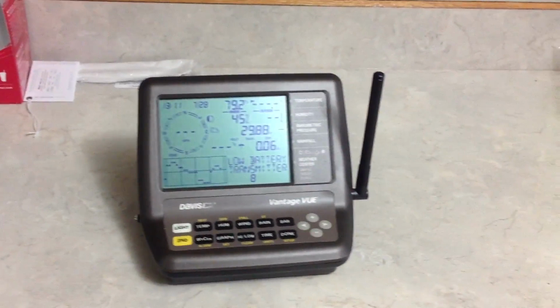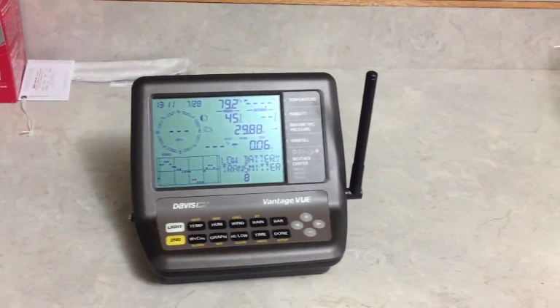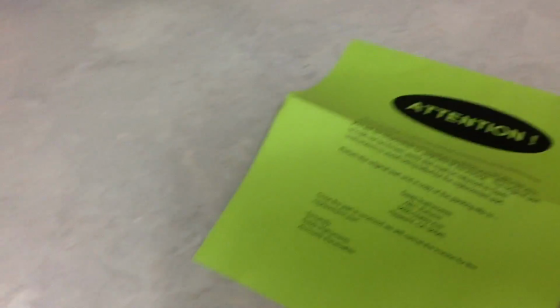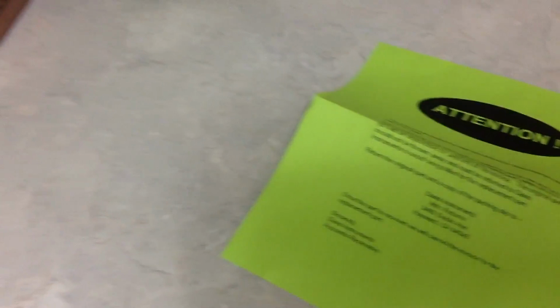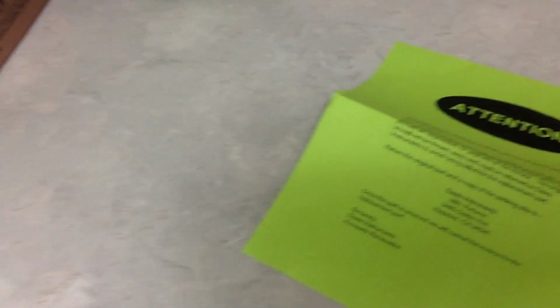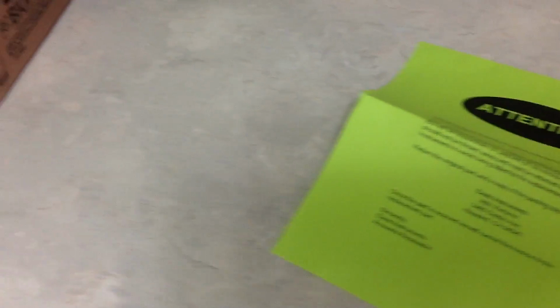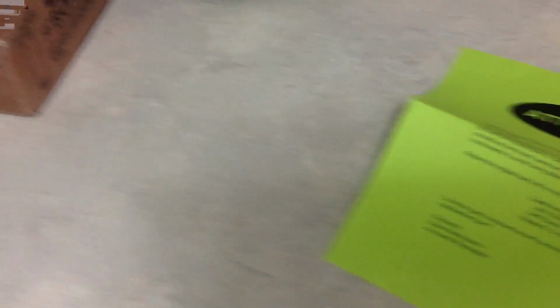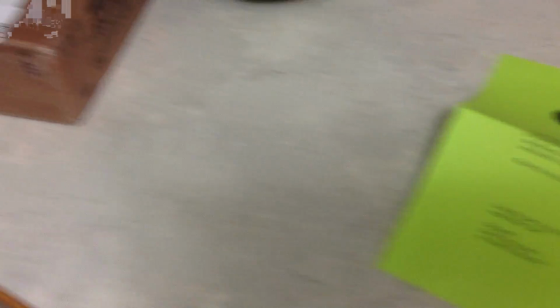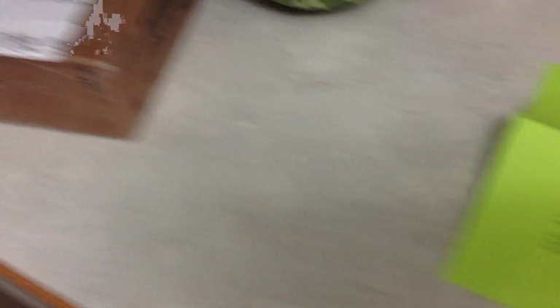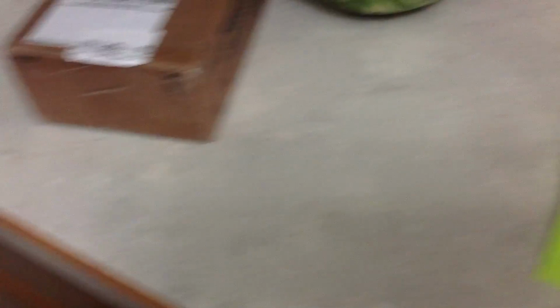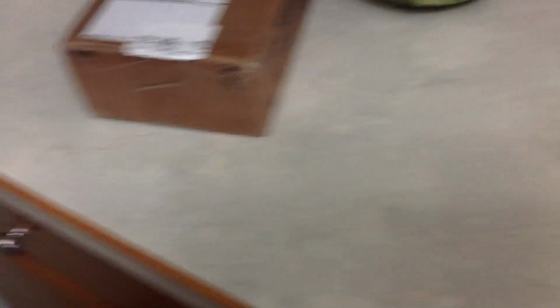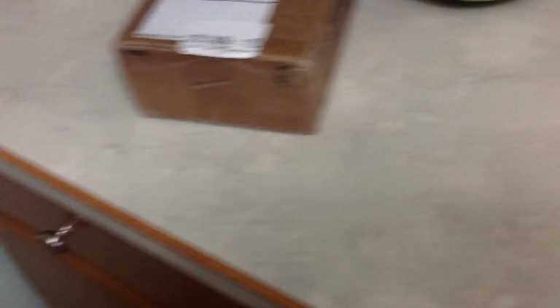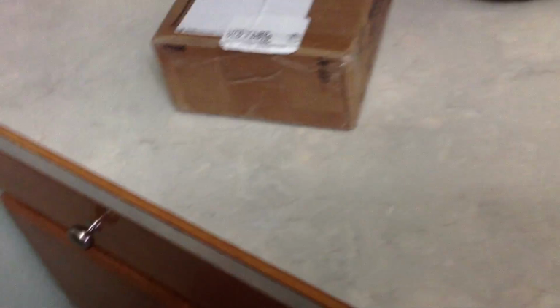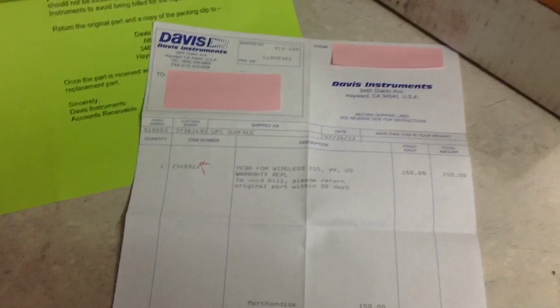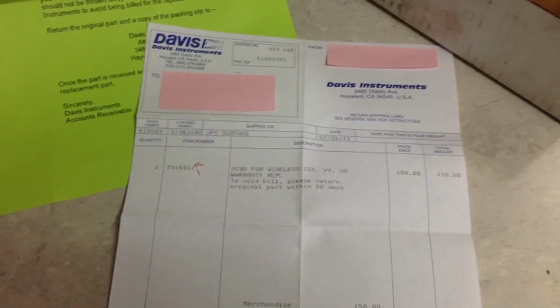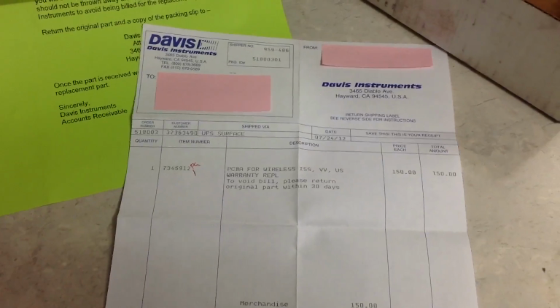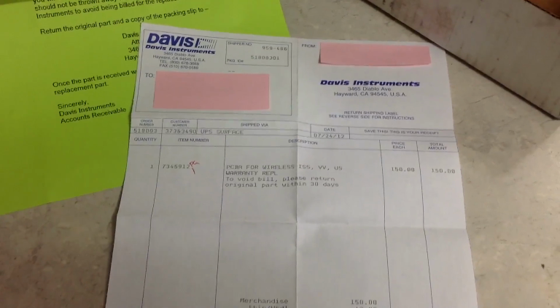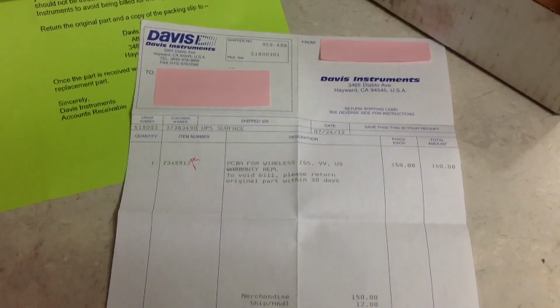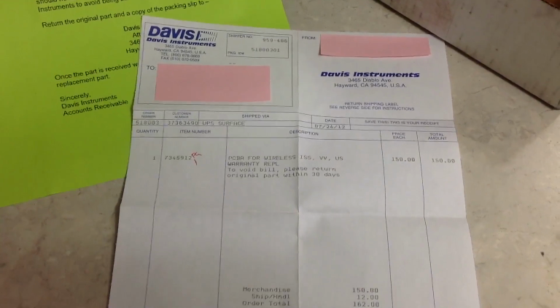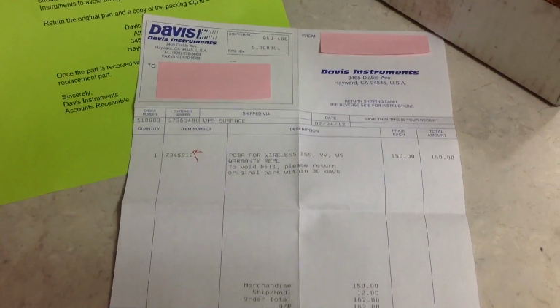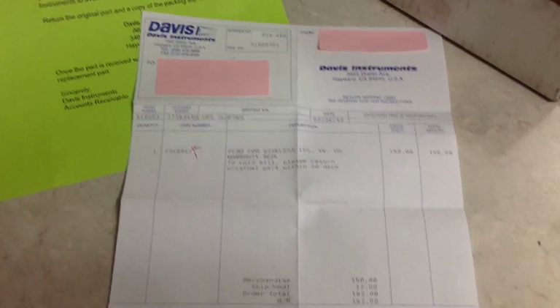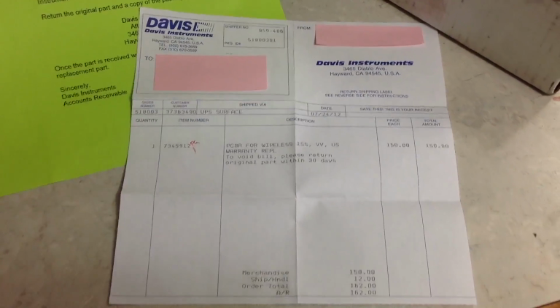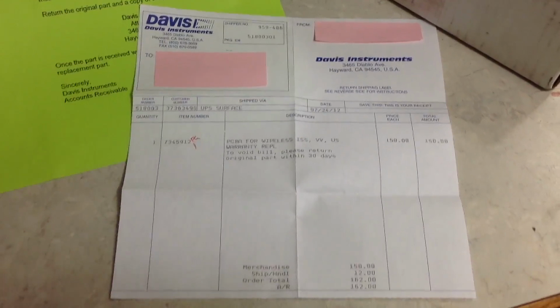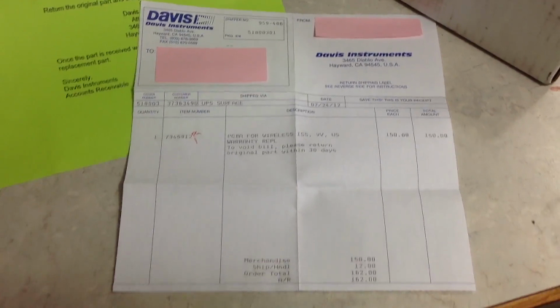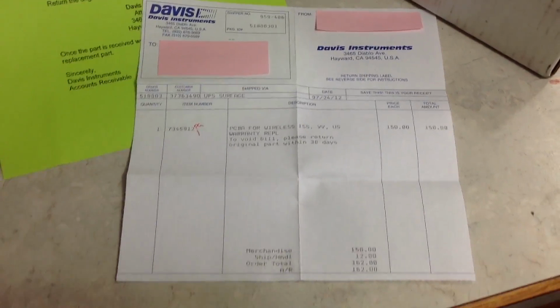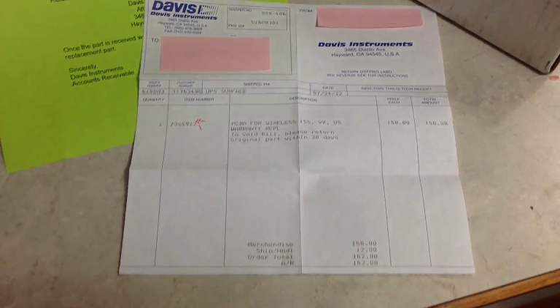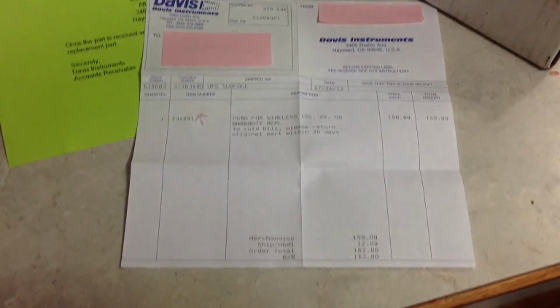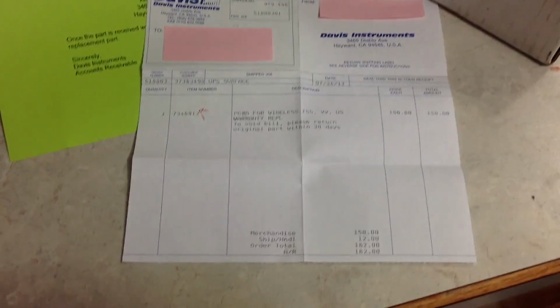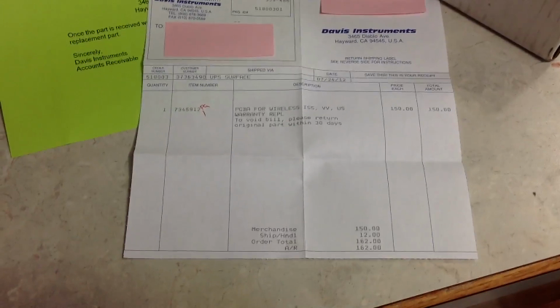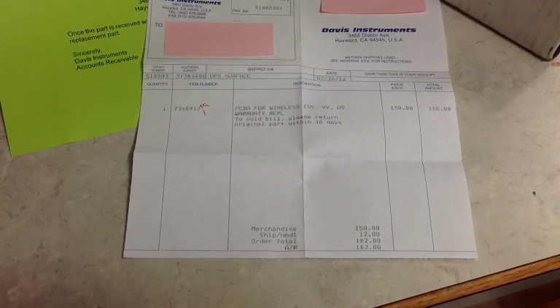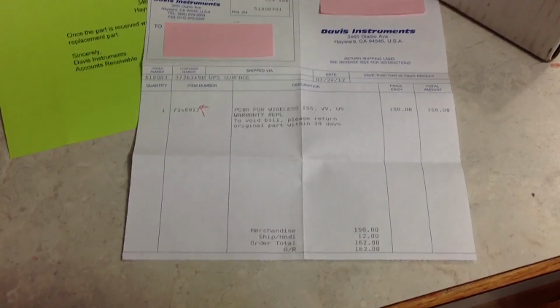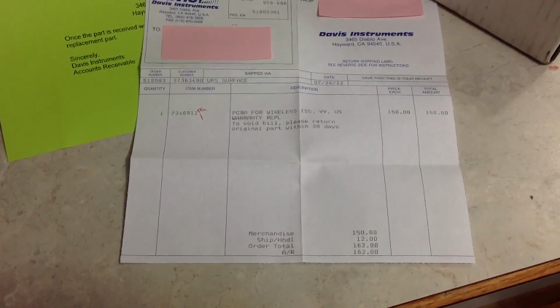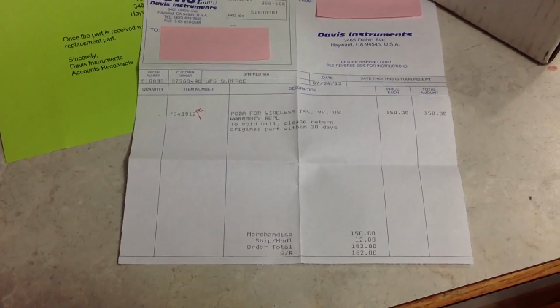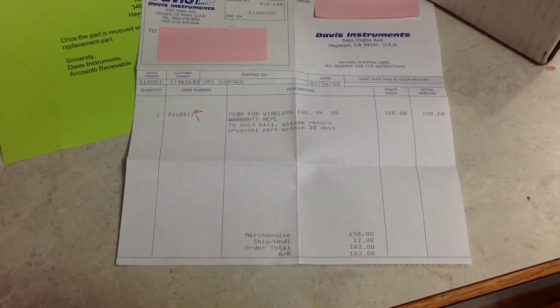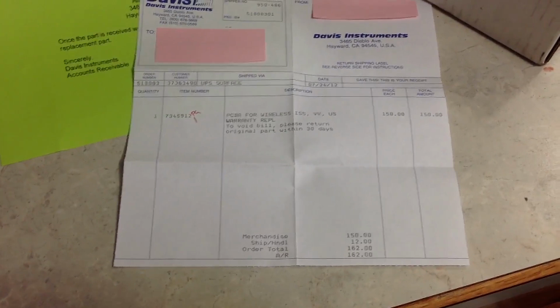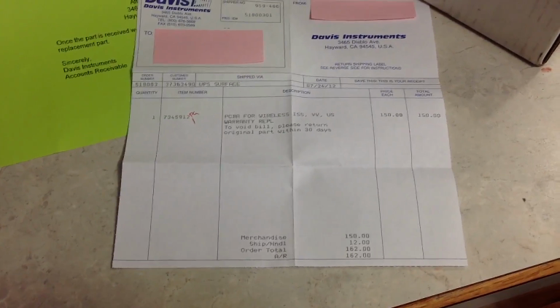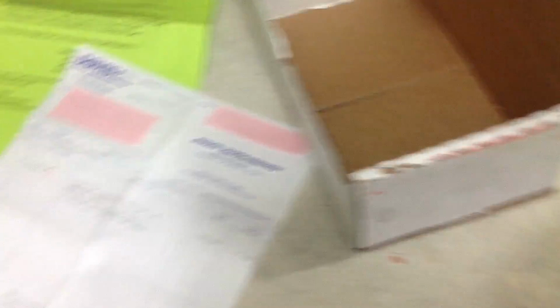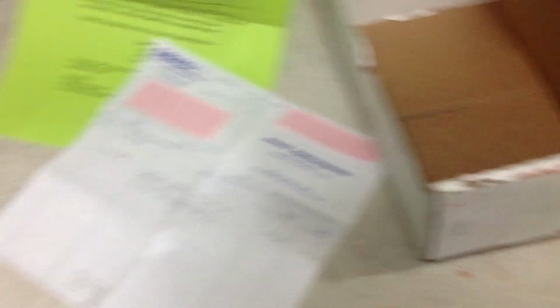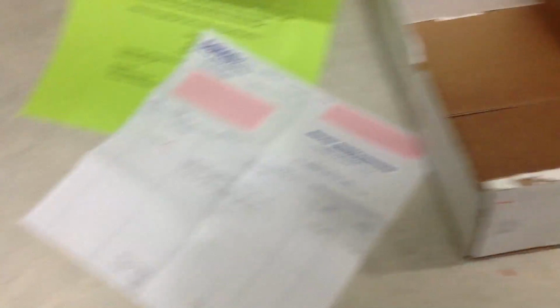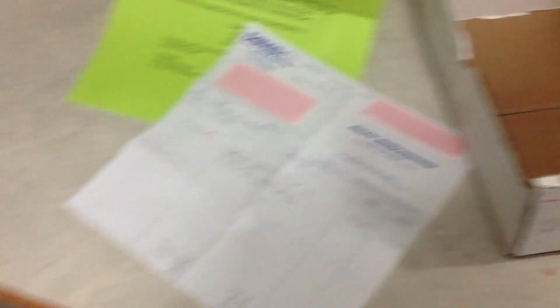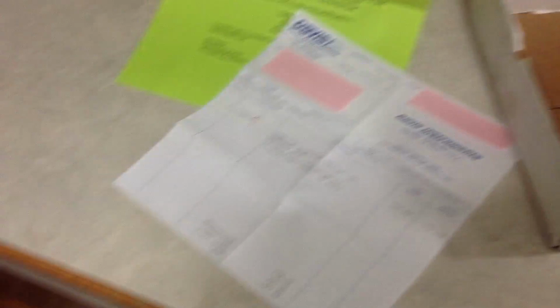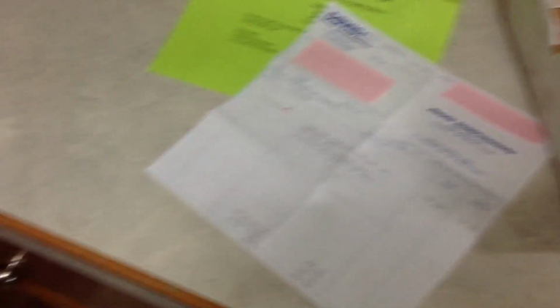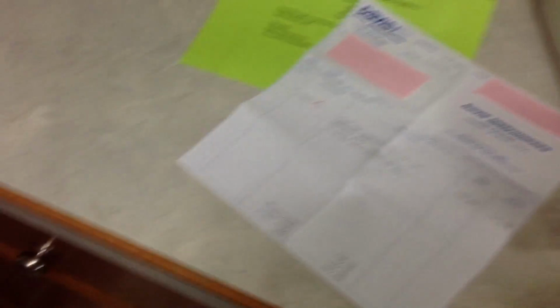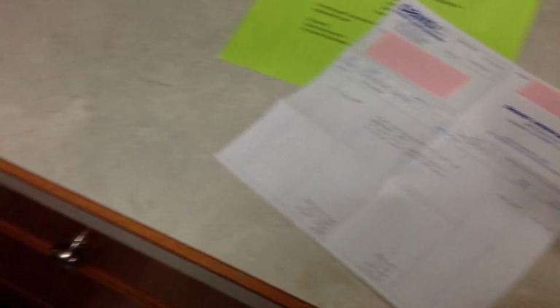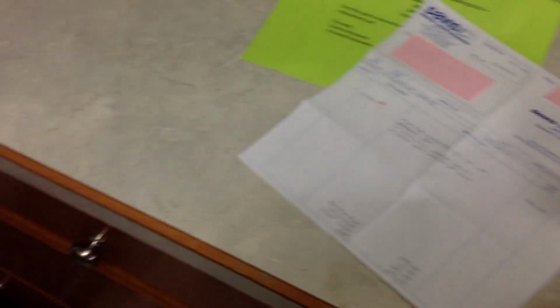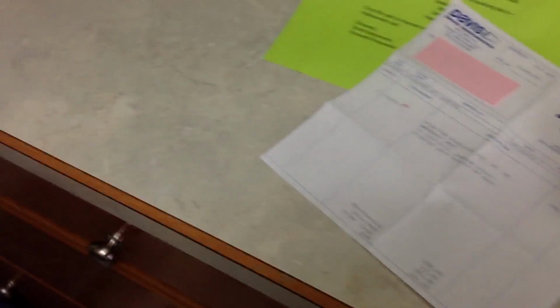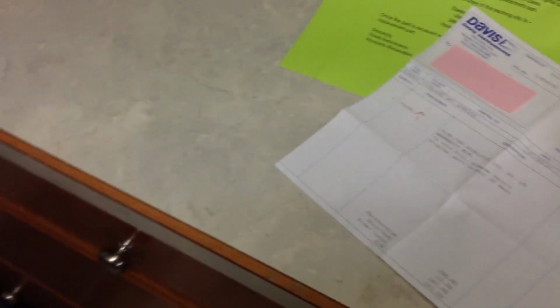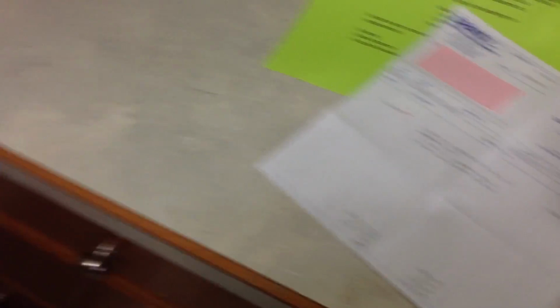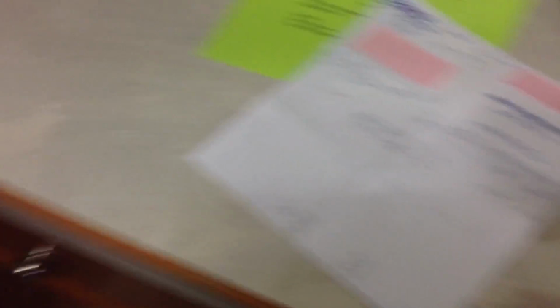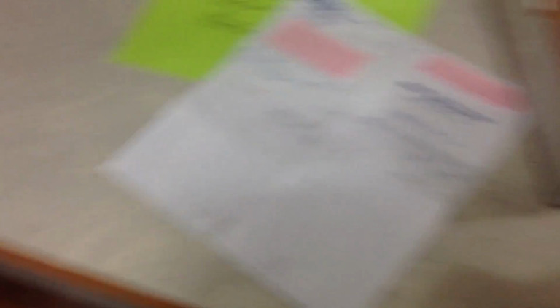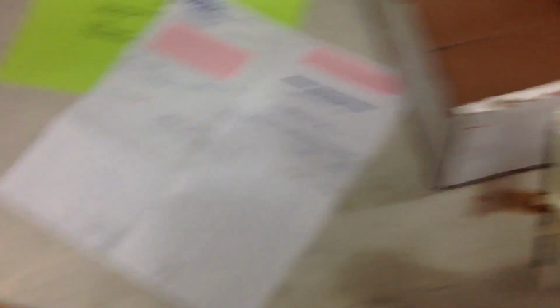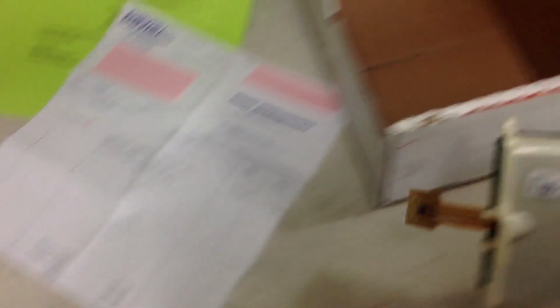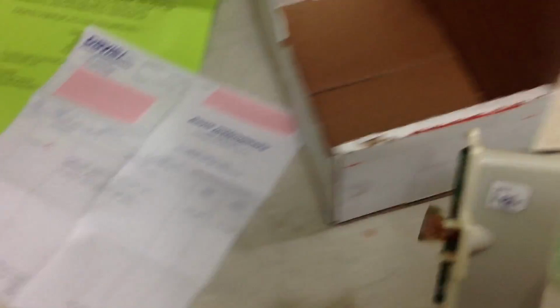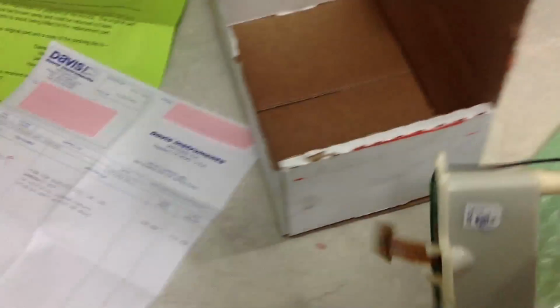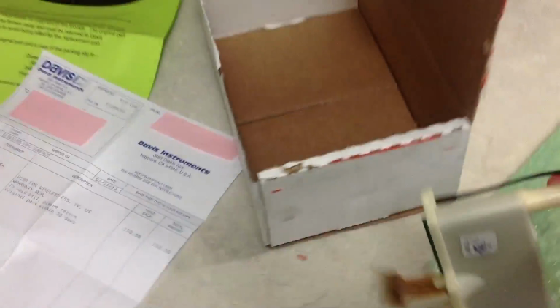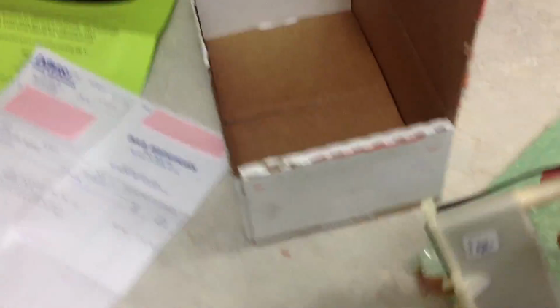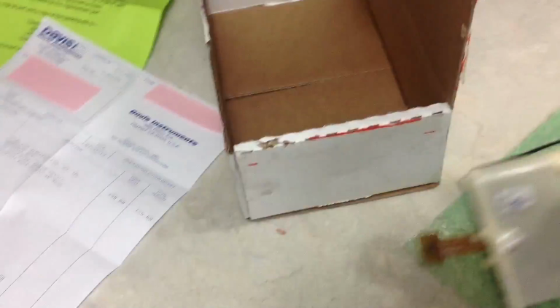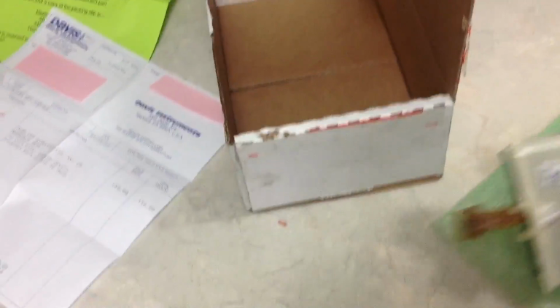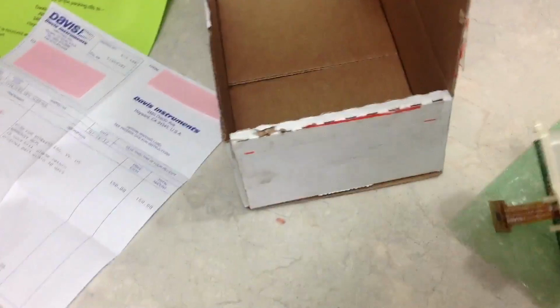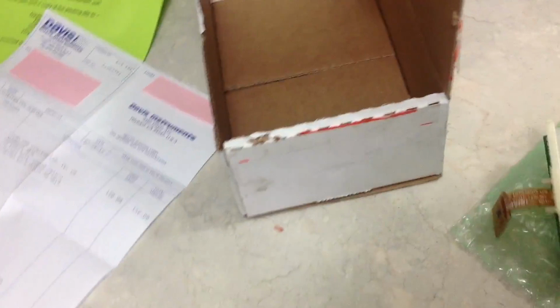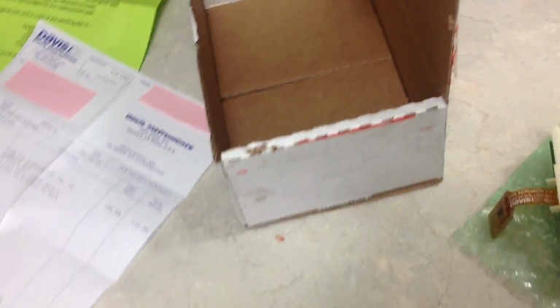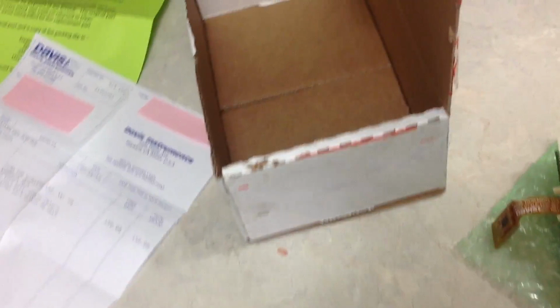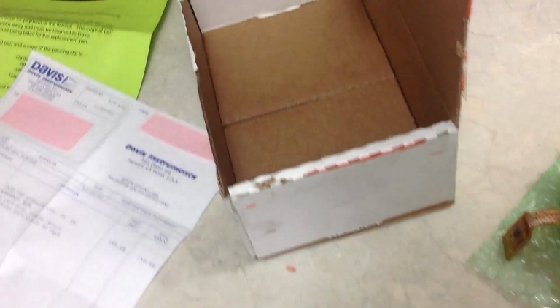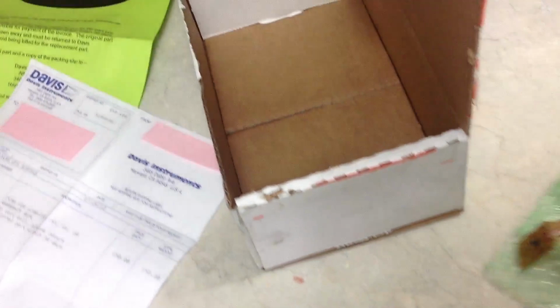Here is the invoice. Here is the actual transmitter part — it's quite delicate.